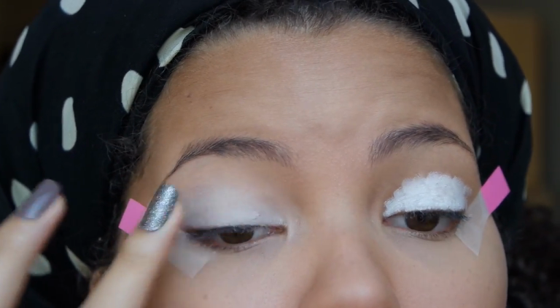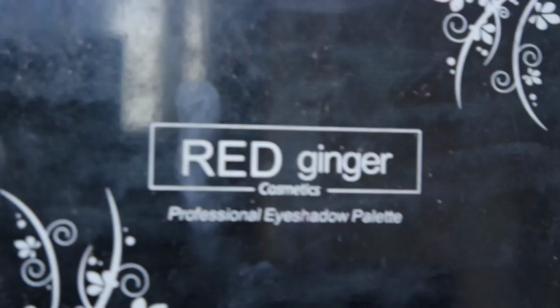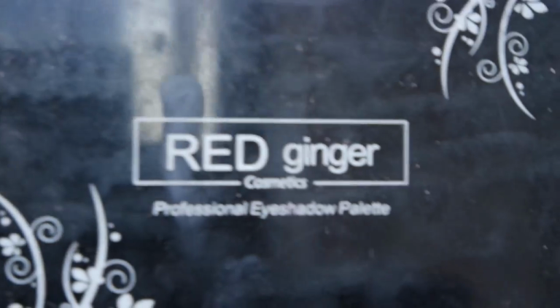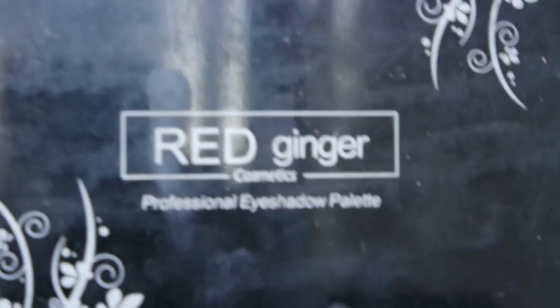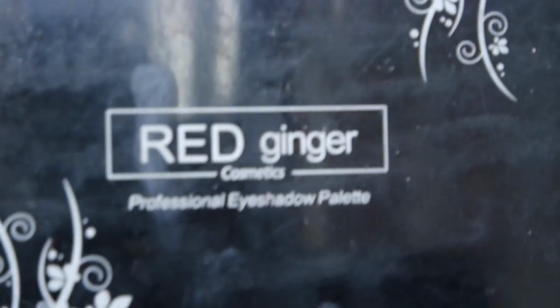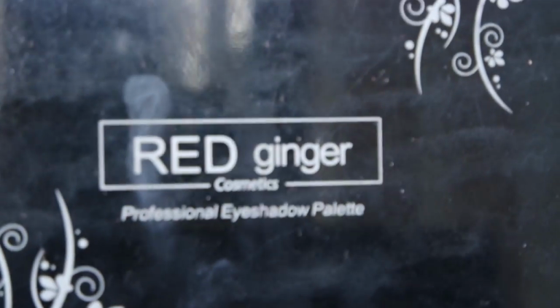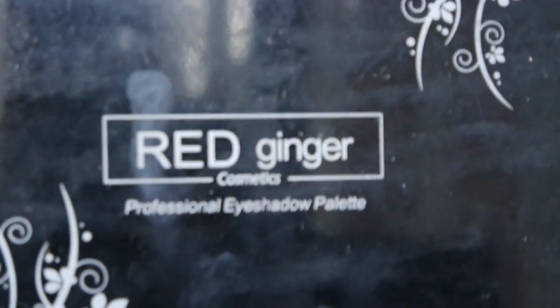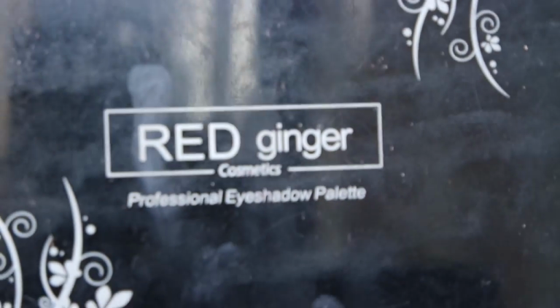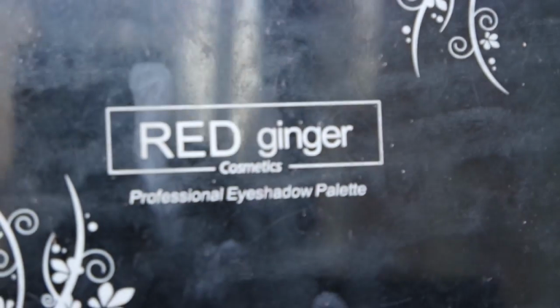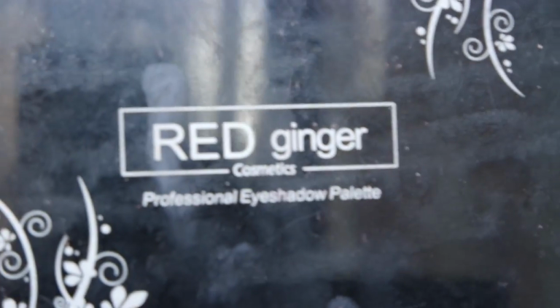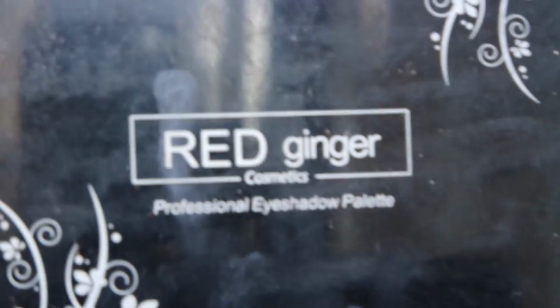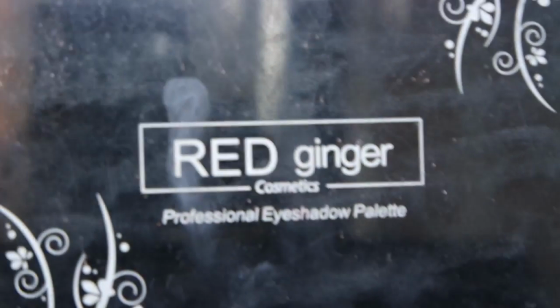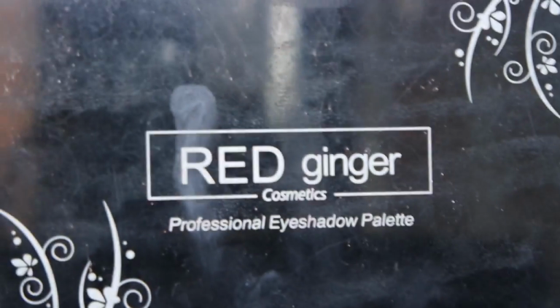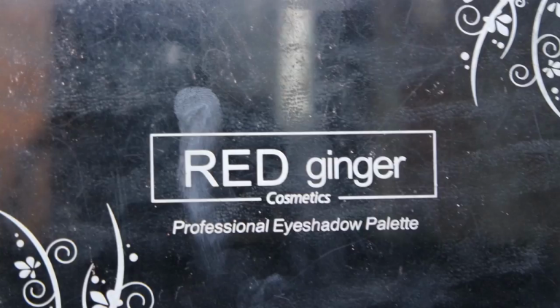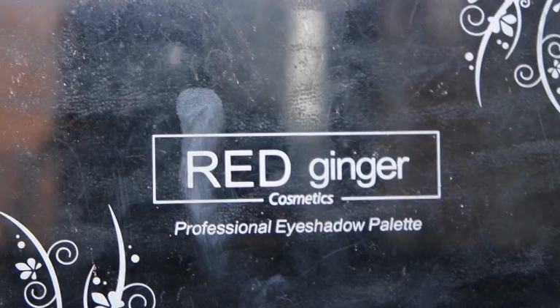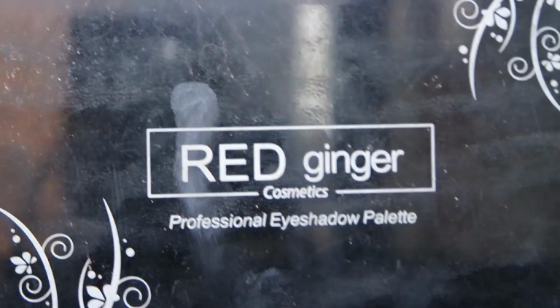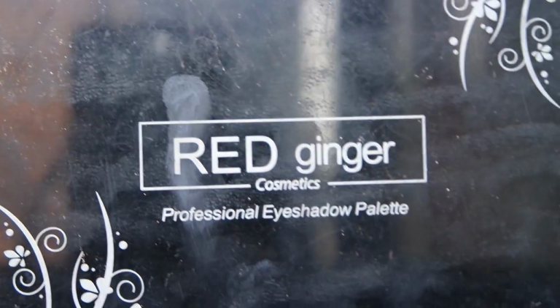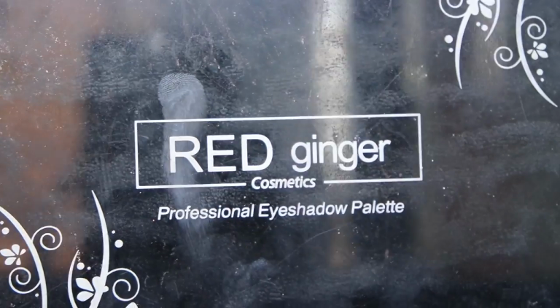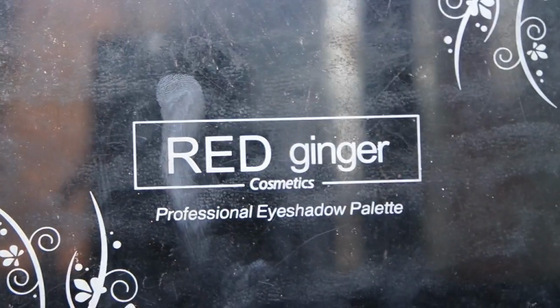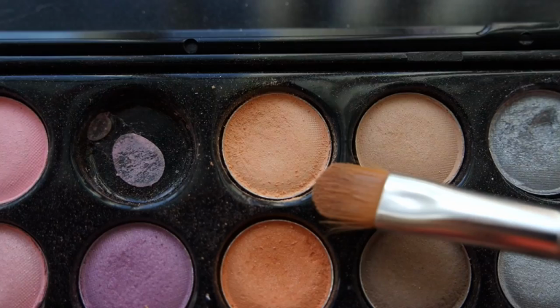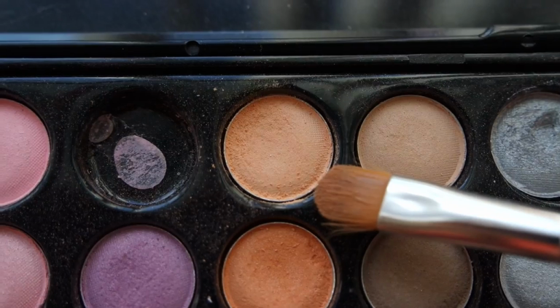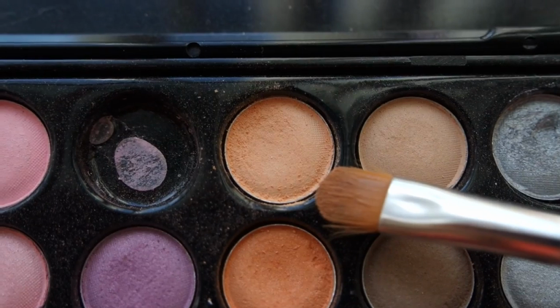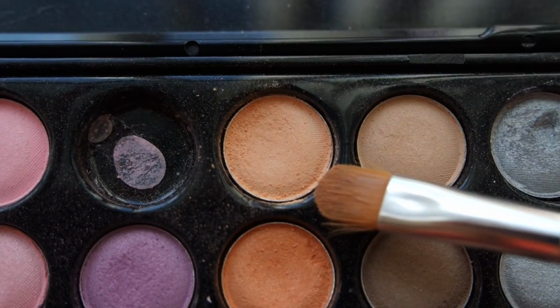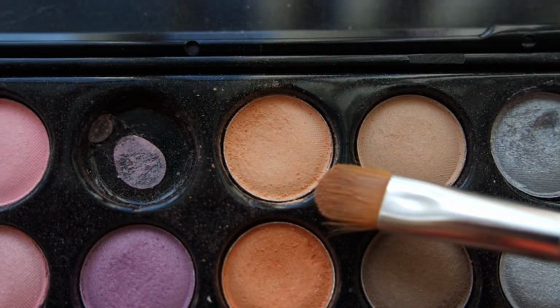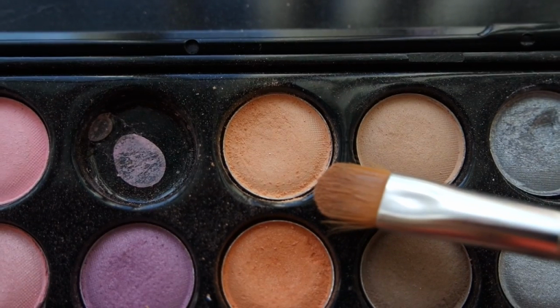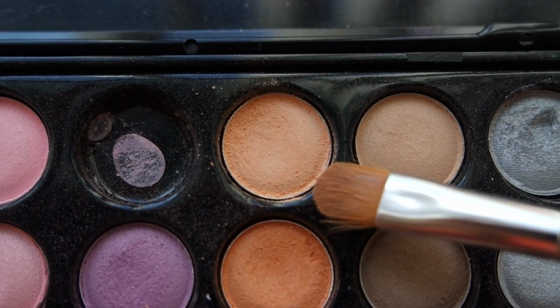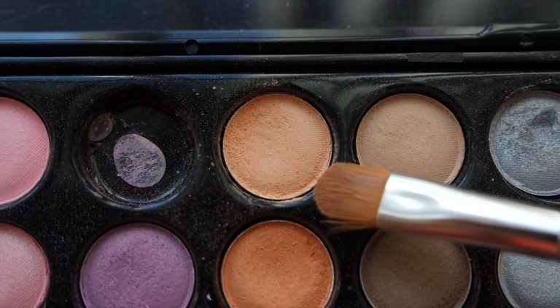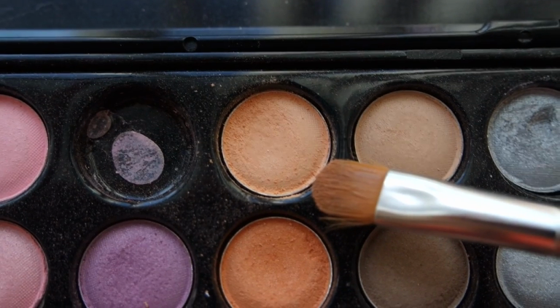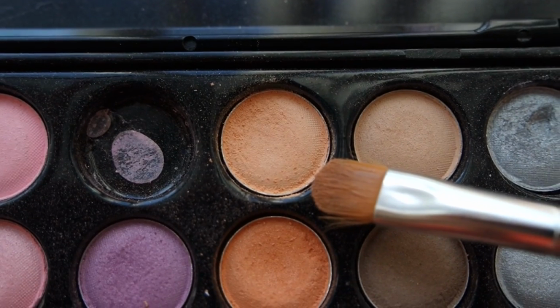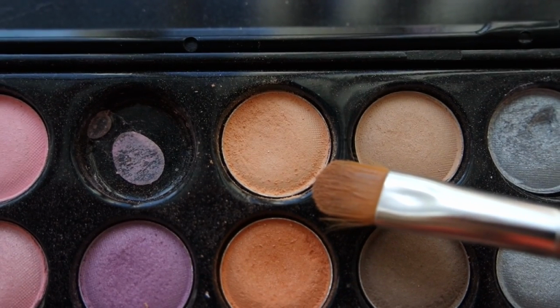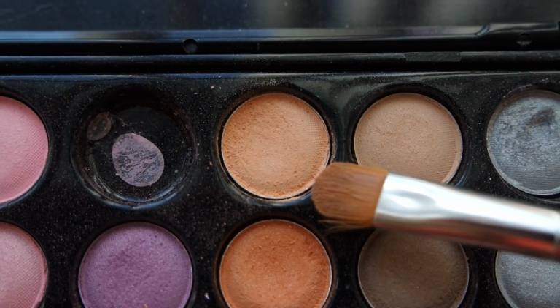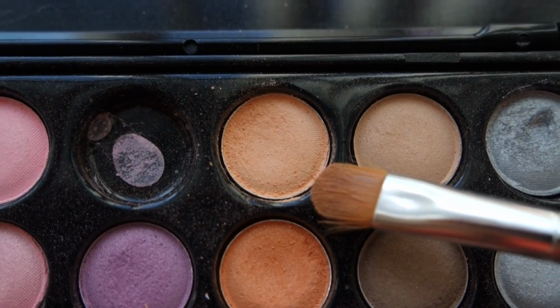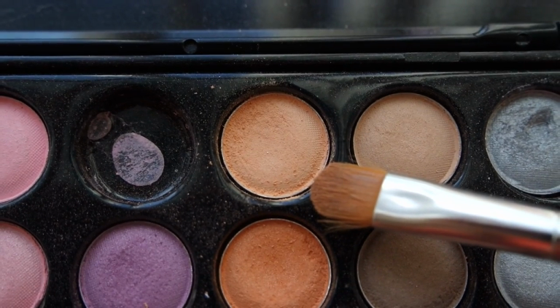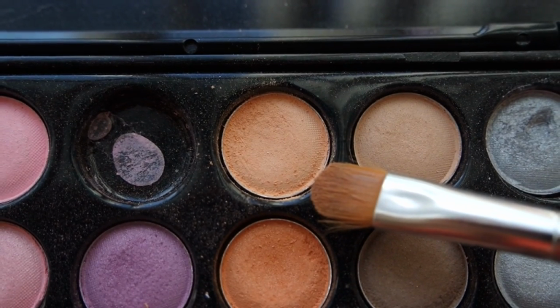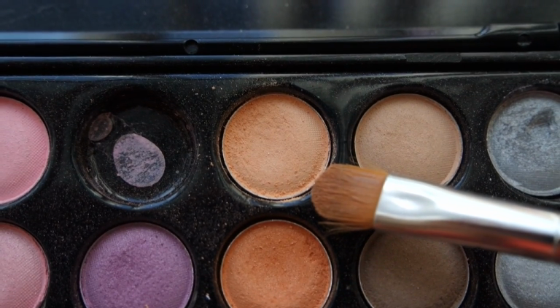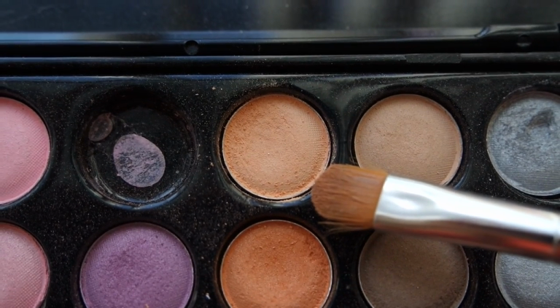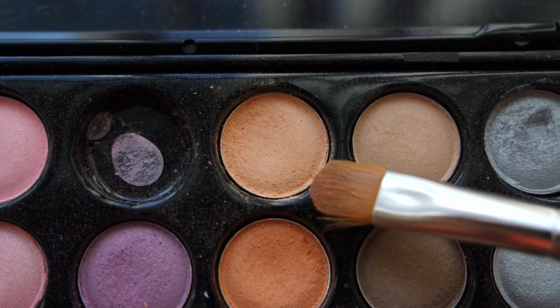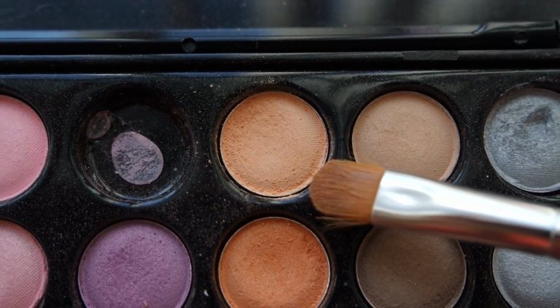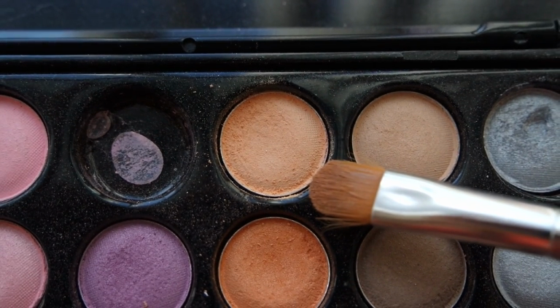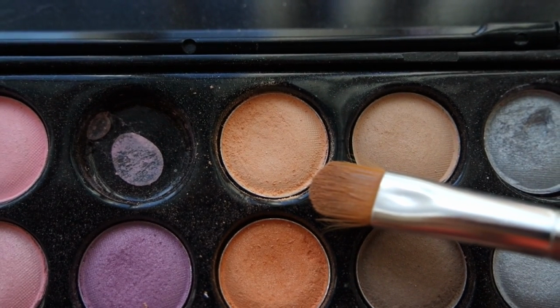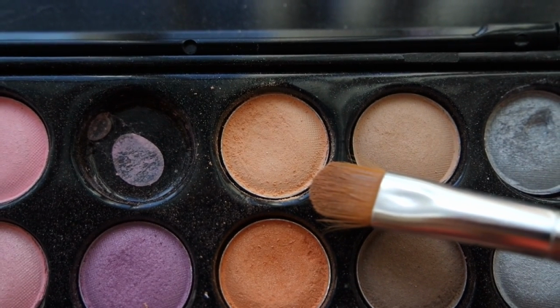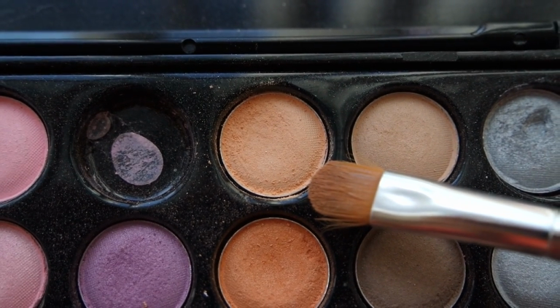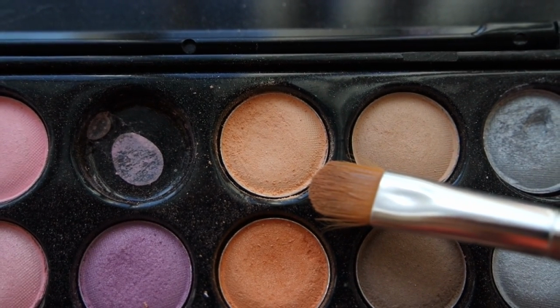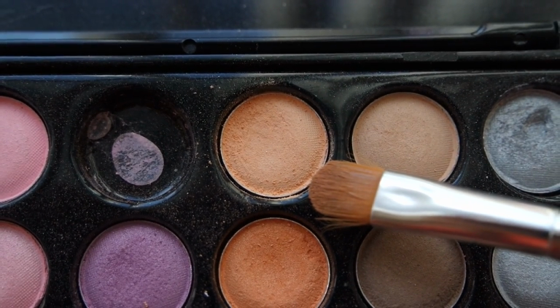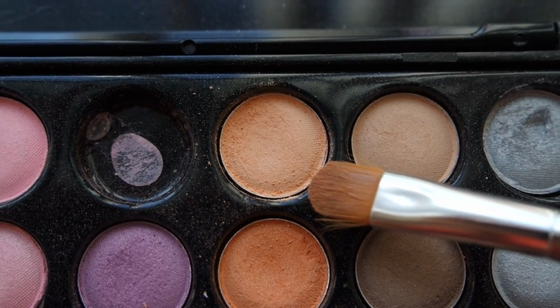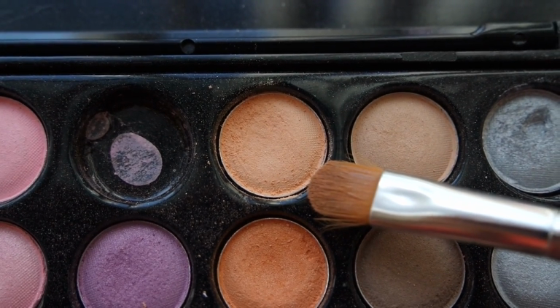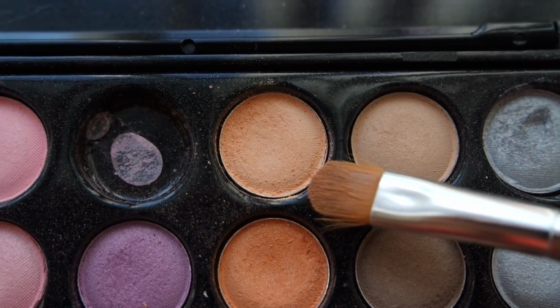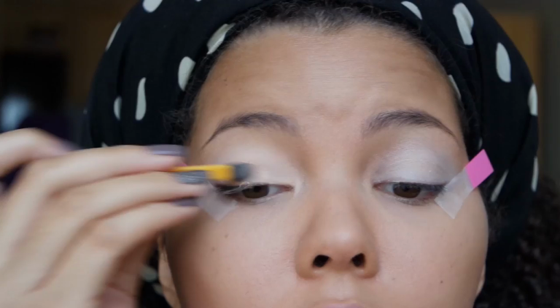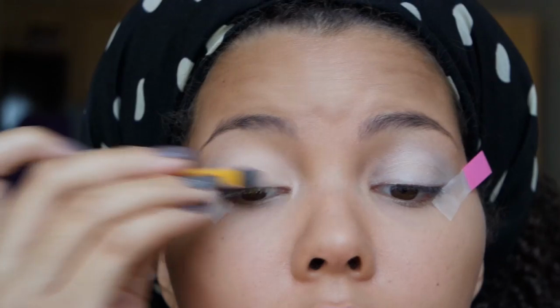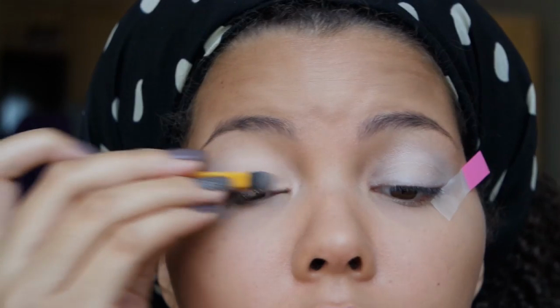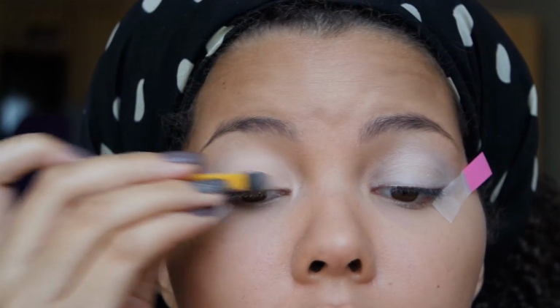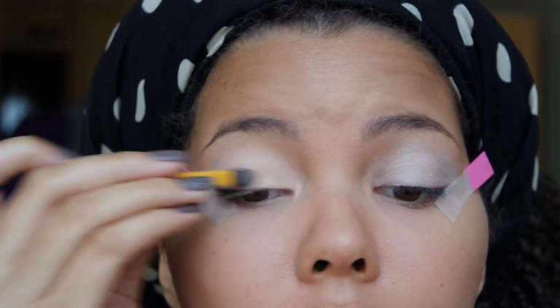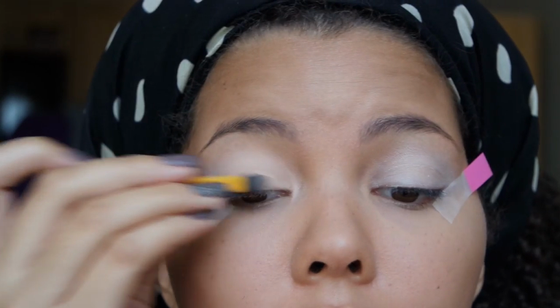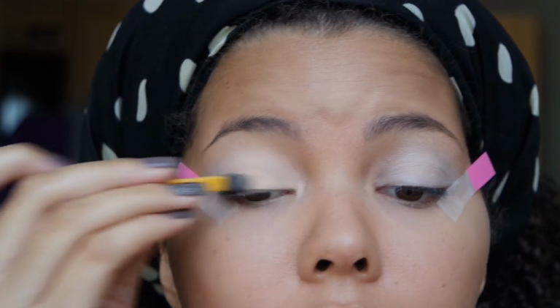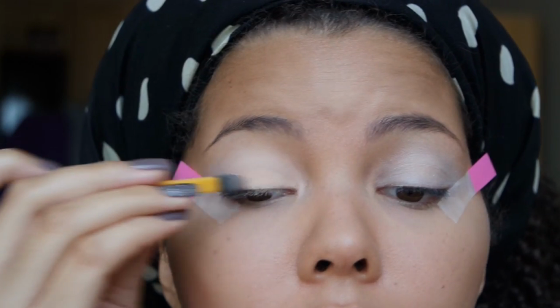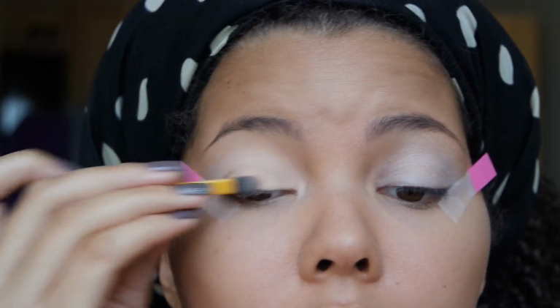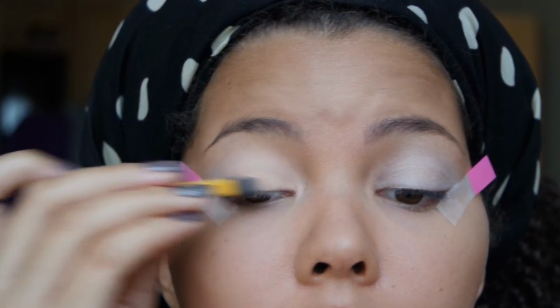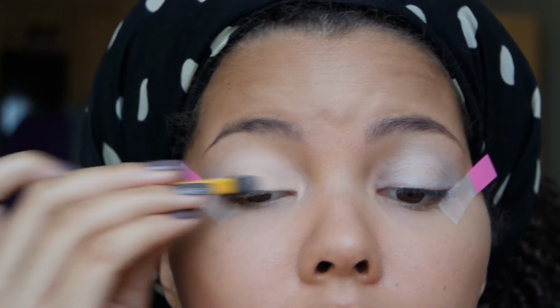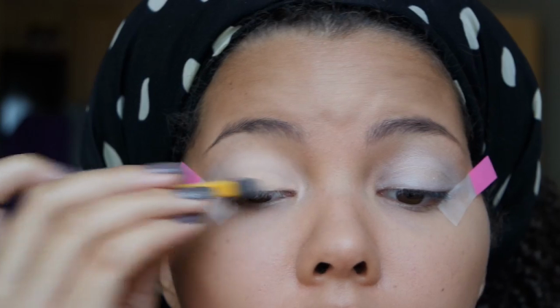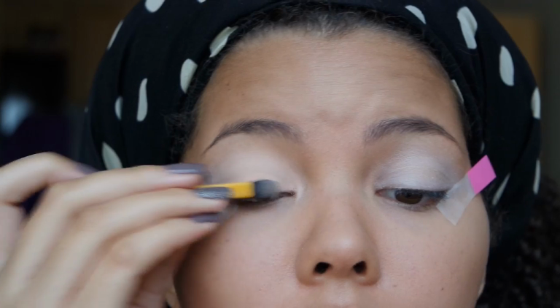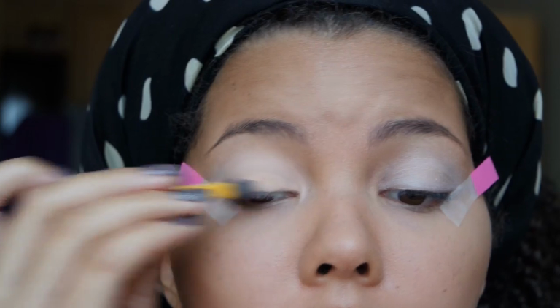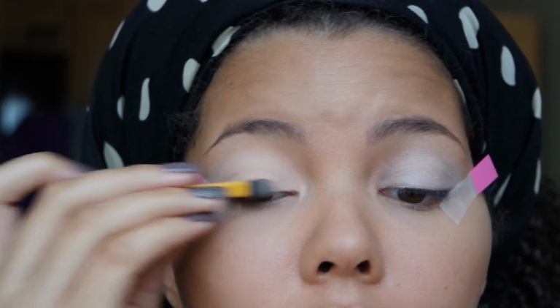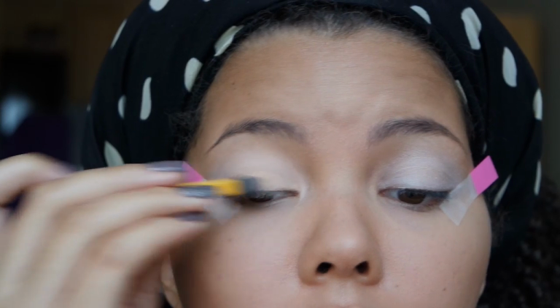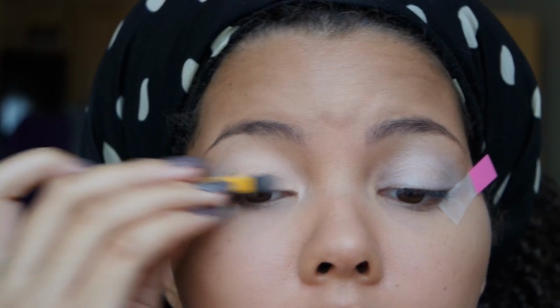Going into my red ginger palette, the first color I'm going to use is this beige color with an orange undertone and apply that all over my eyelid.